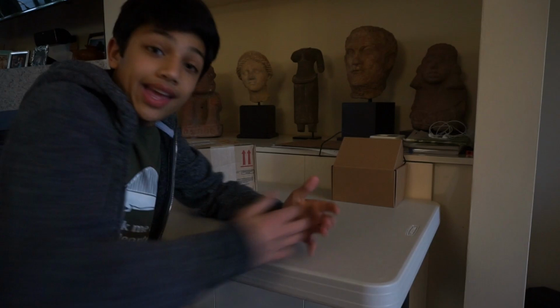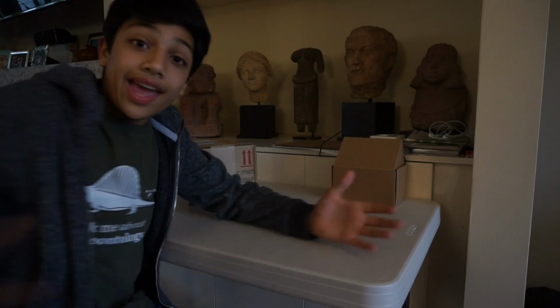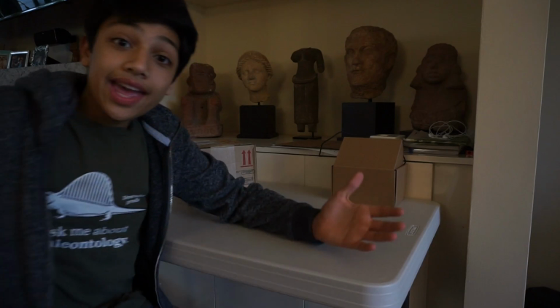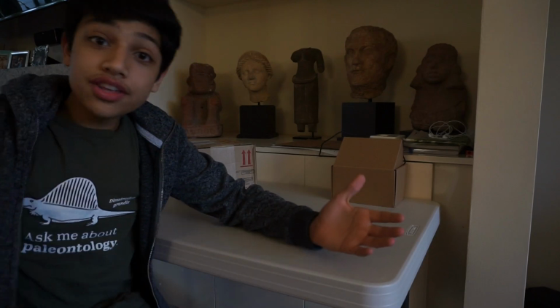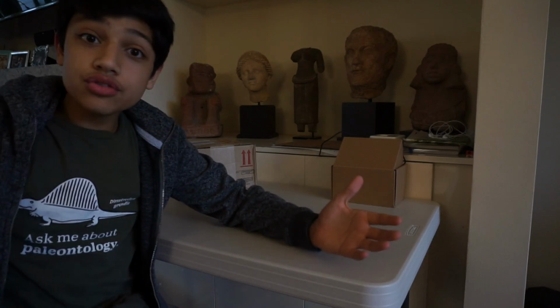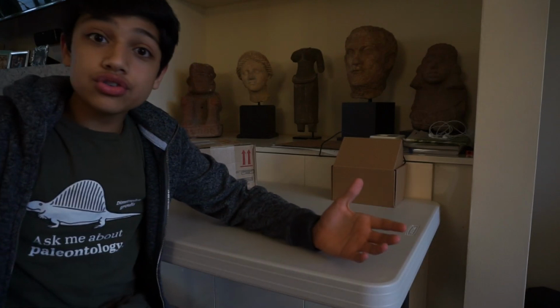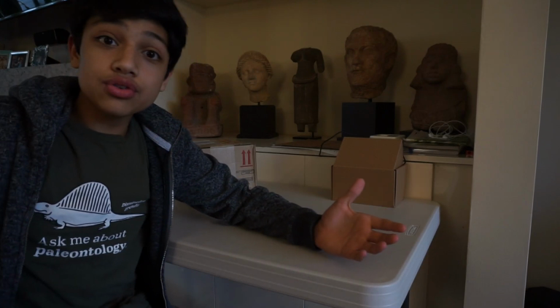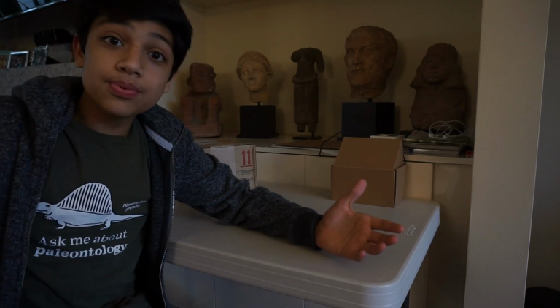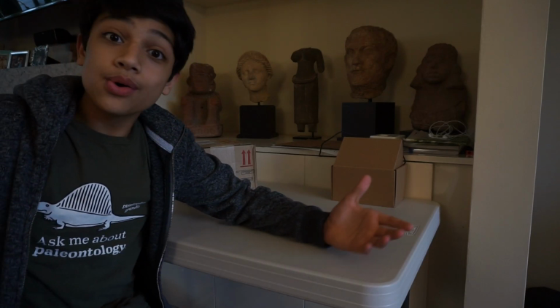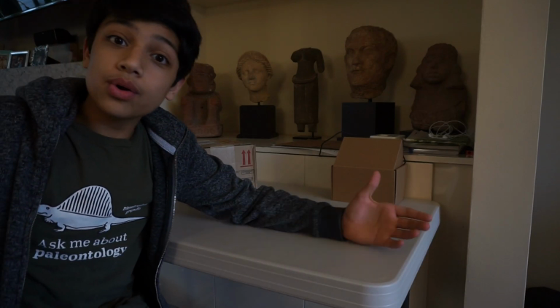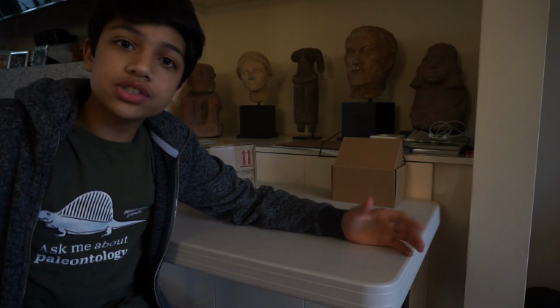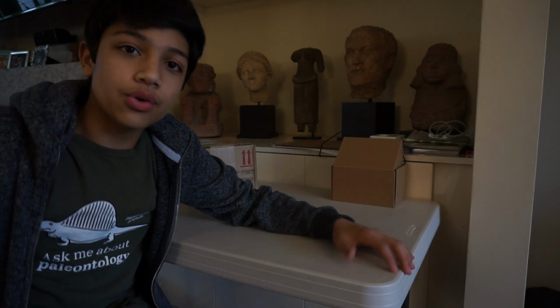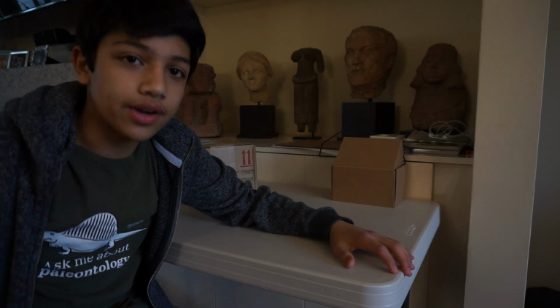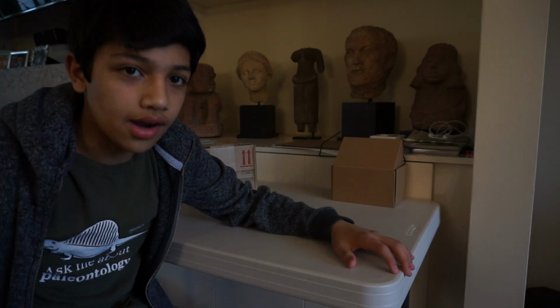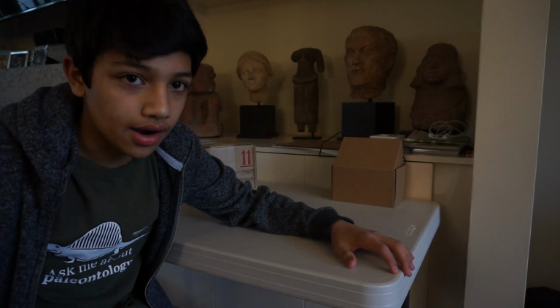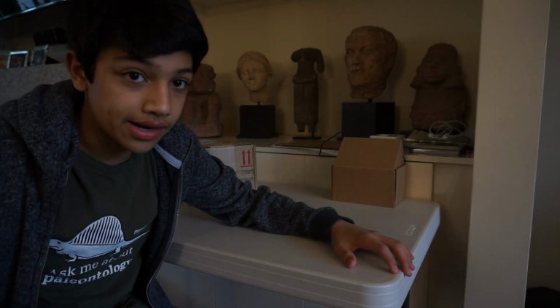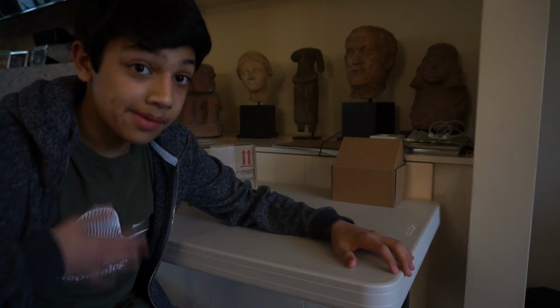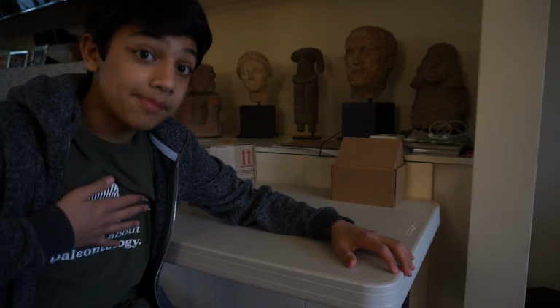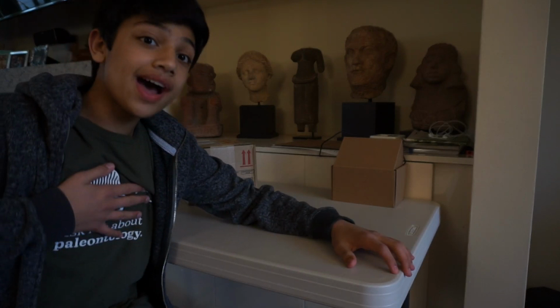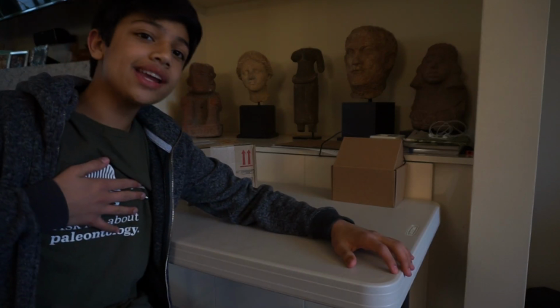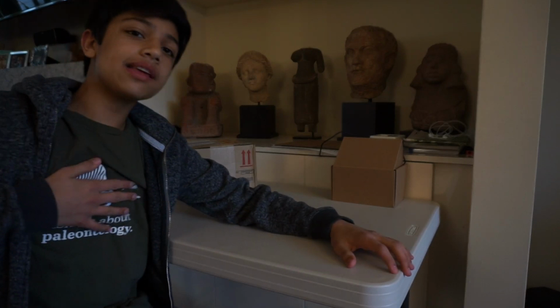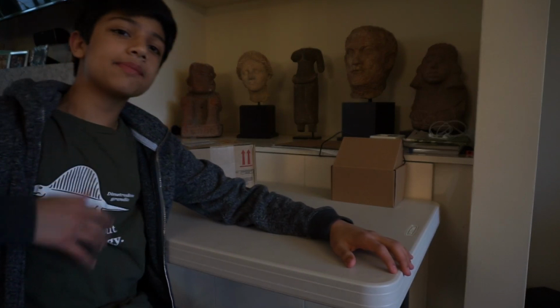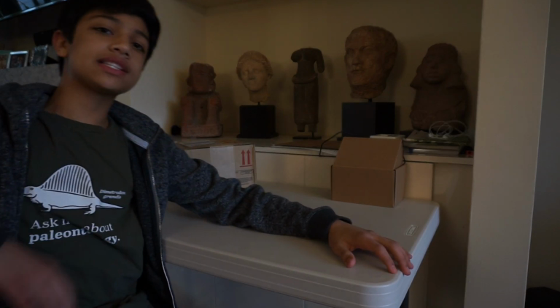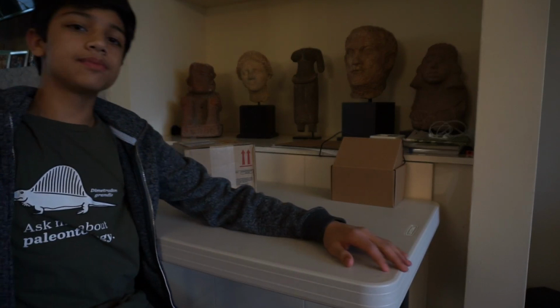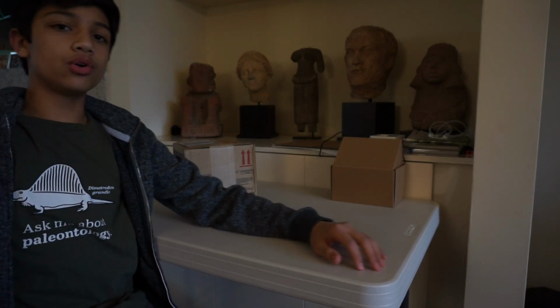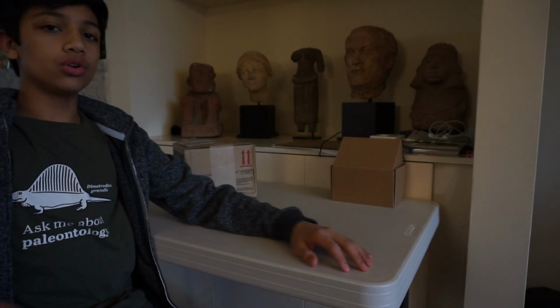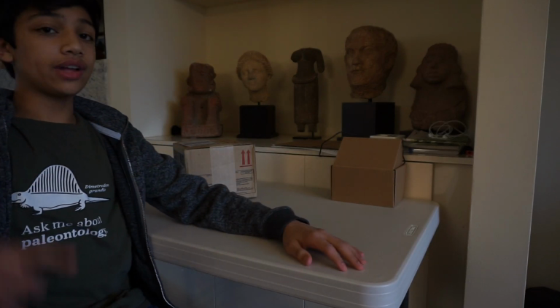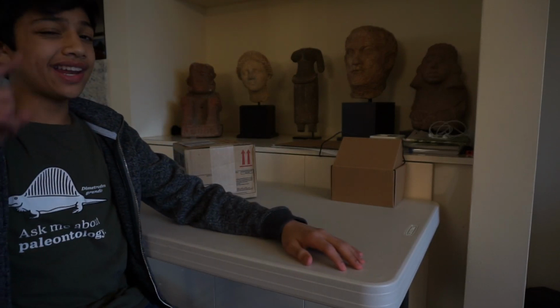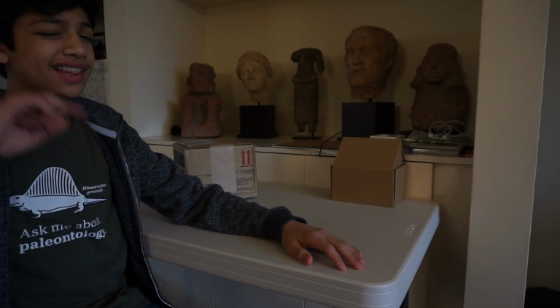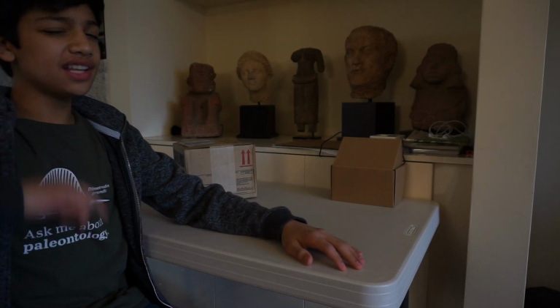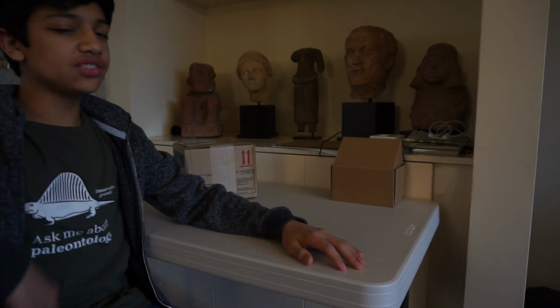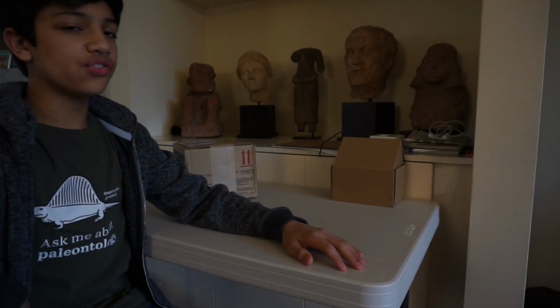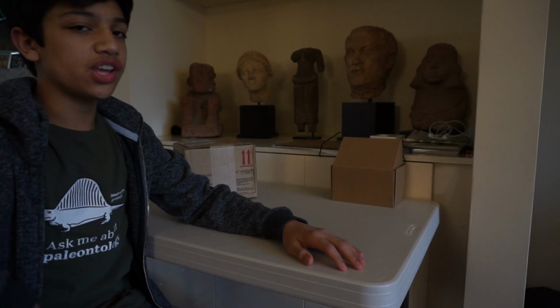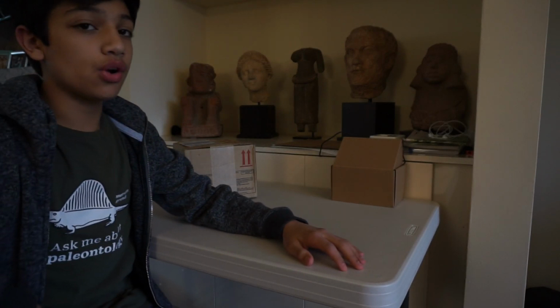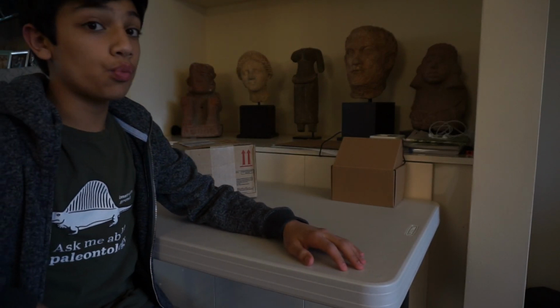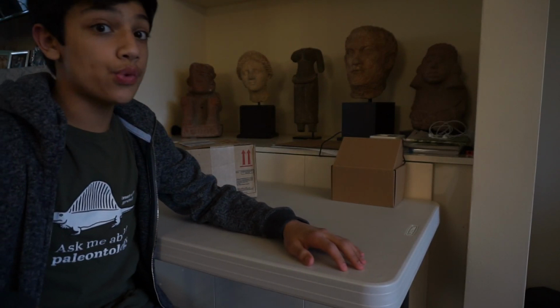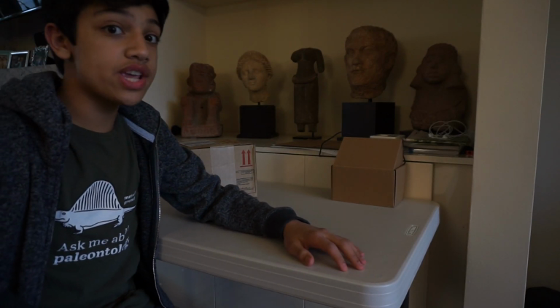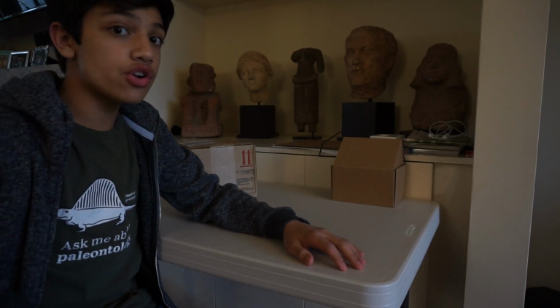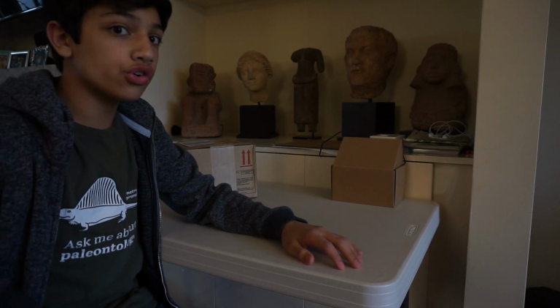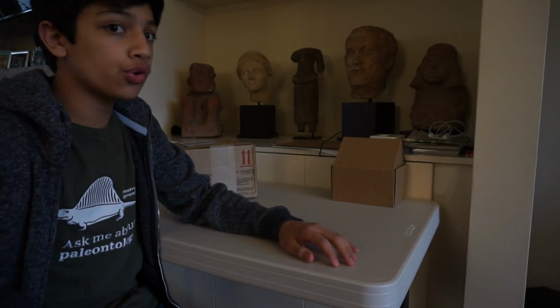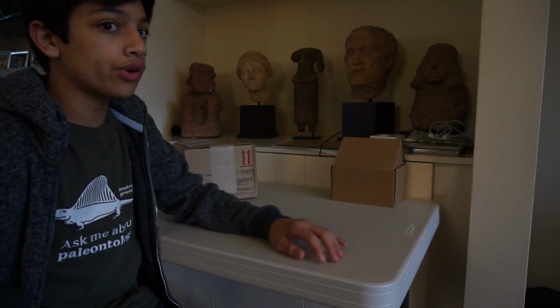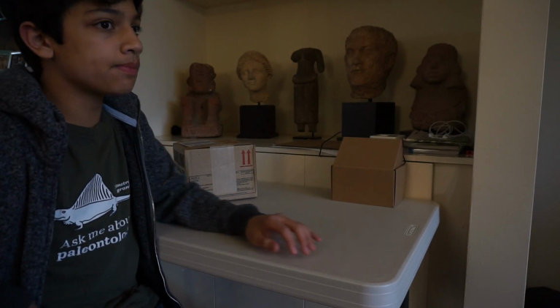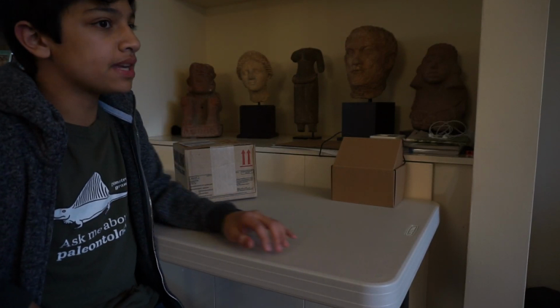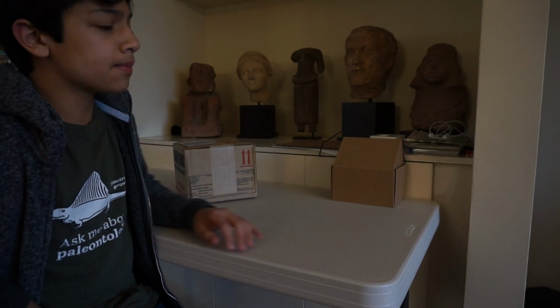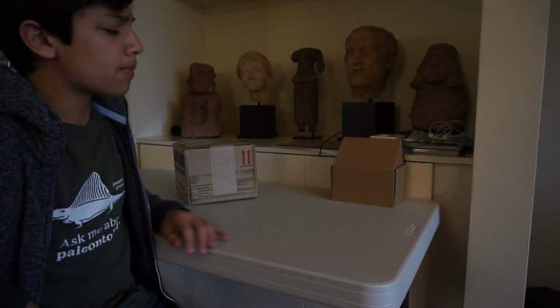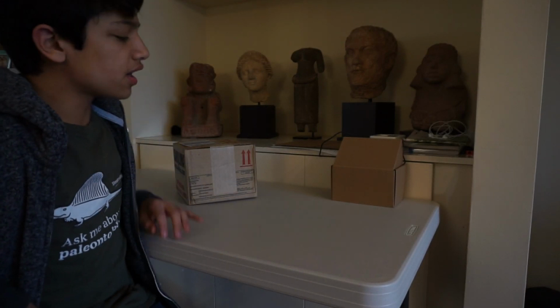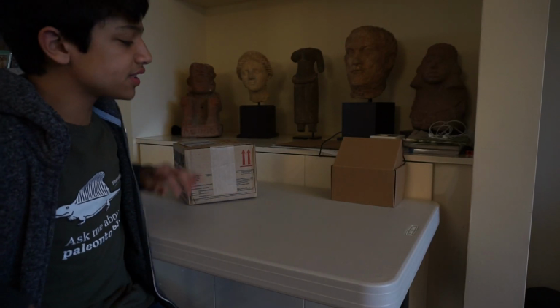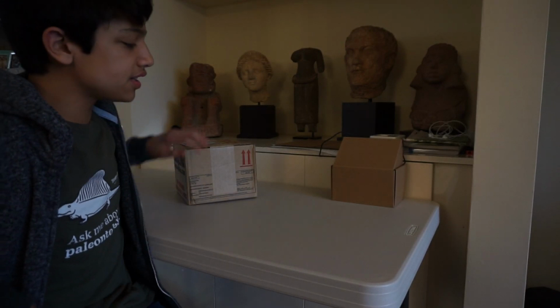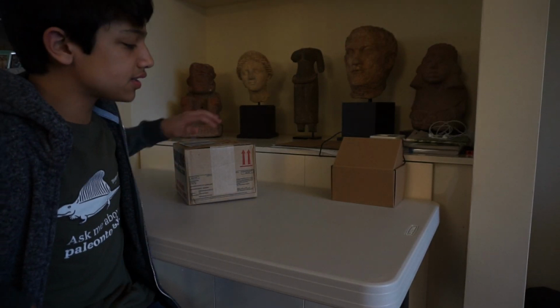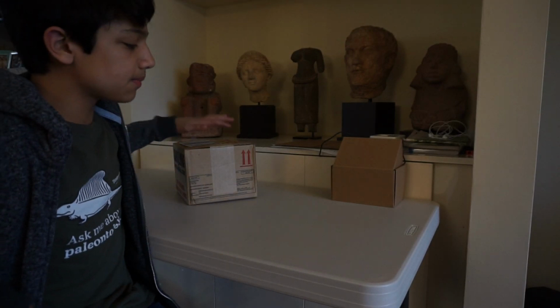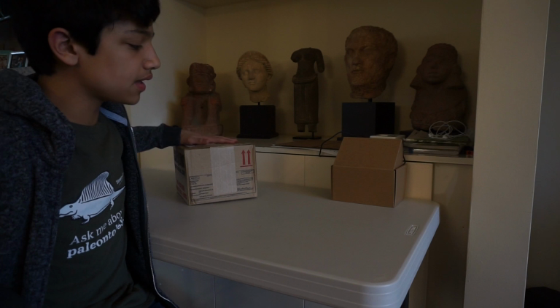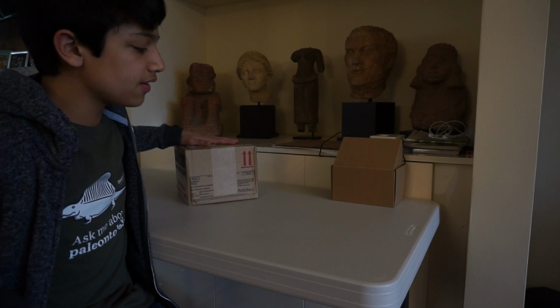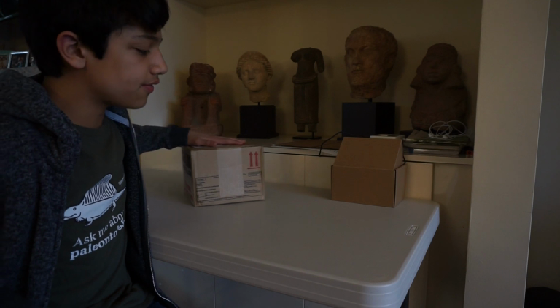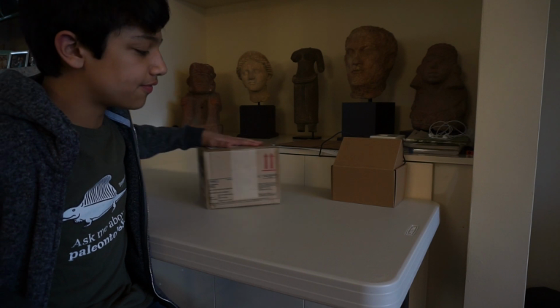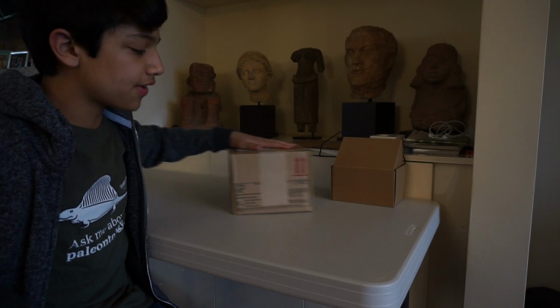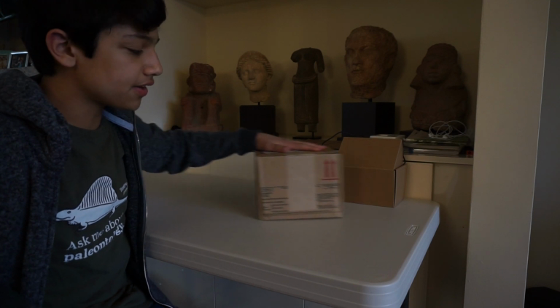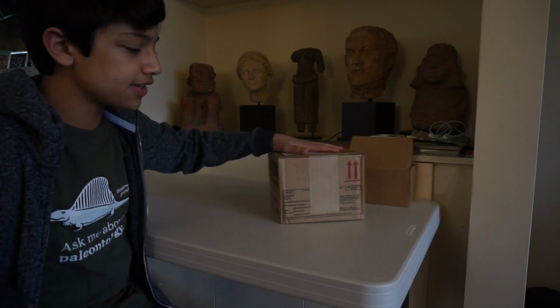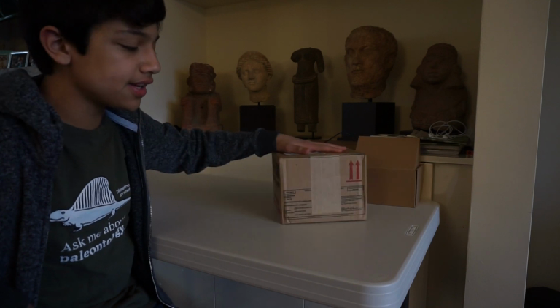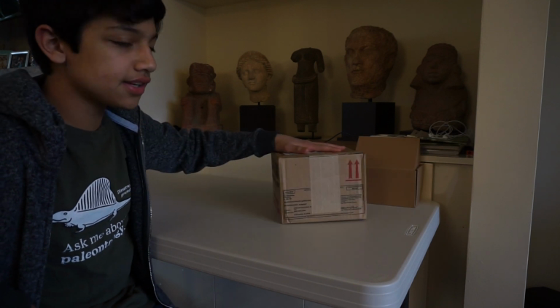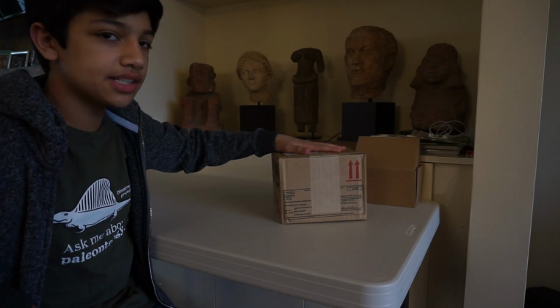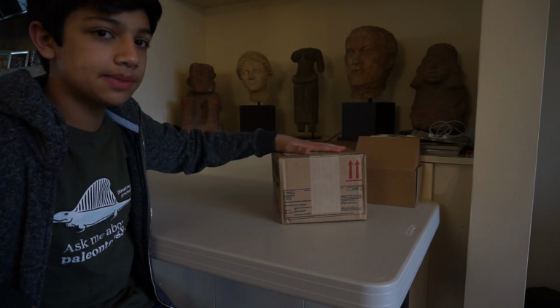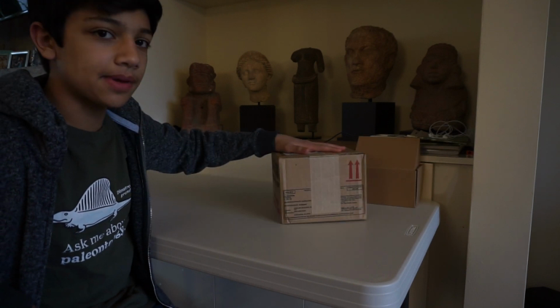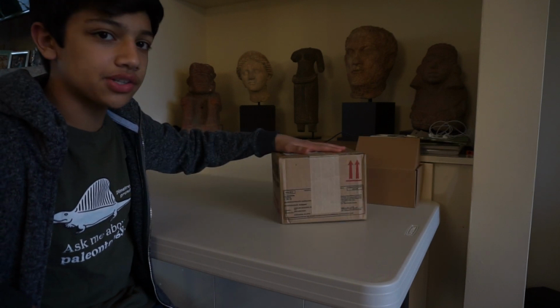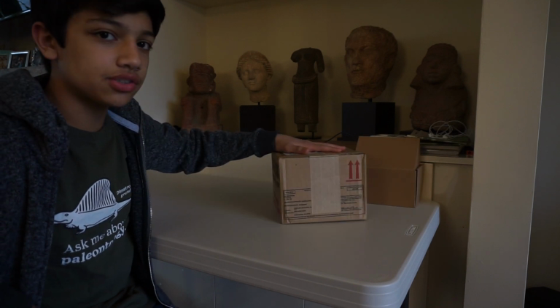Hey YouTube, what's going on? My name is TheBowl and in this video we are going to be unboxing something very special.